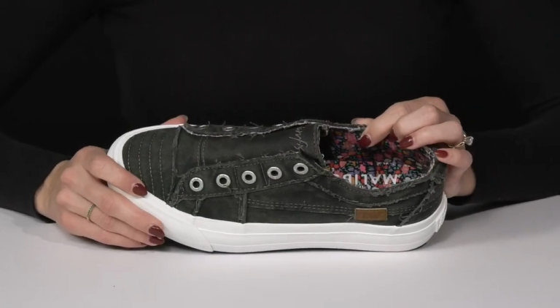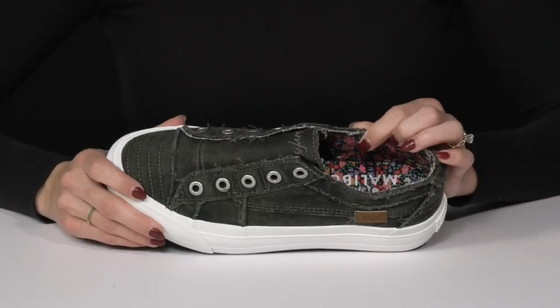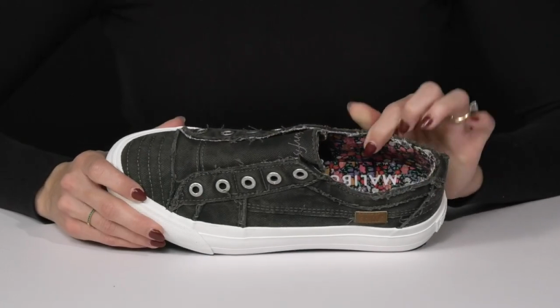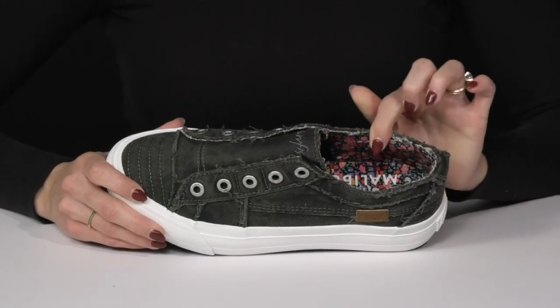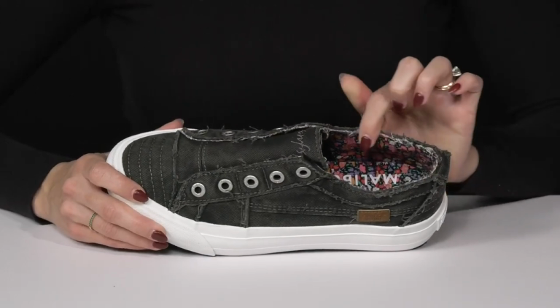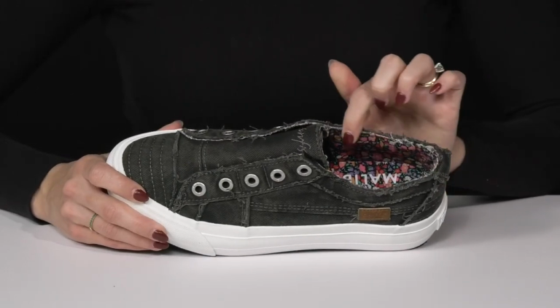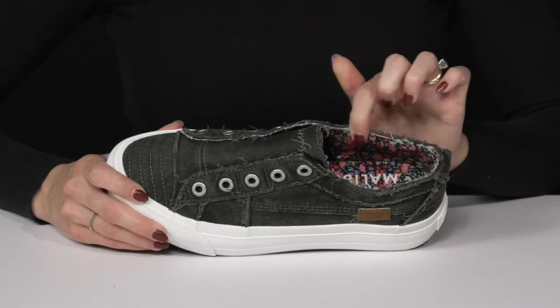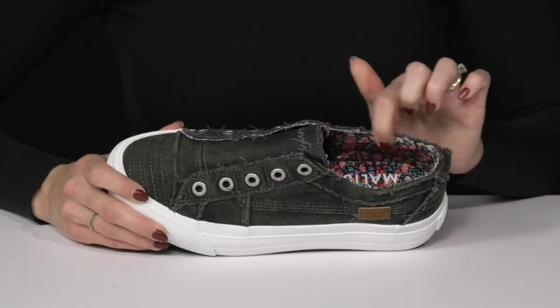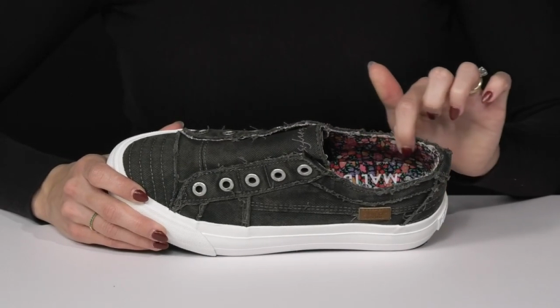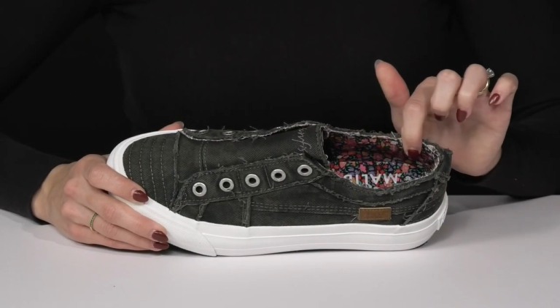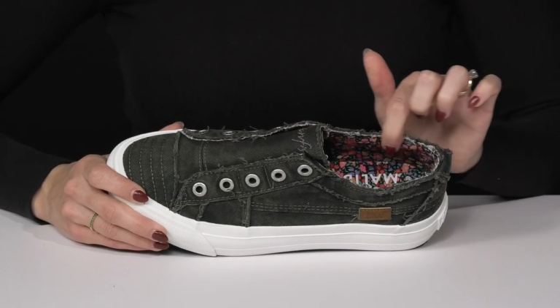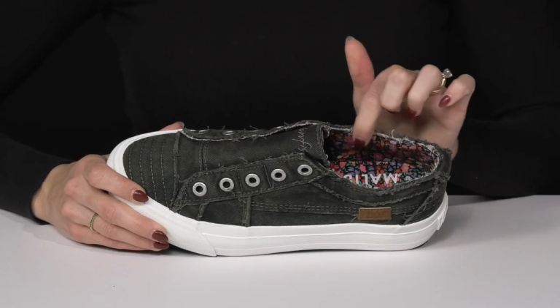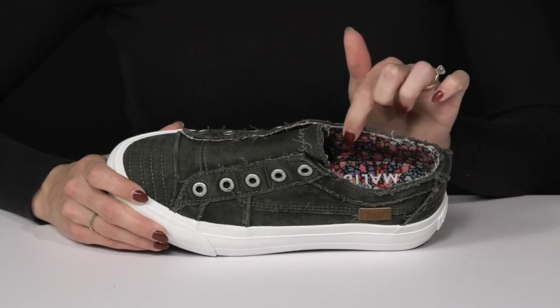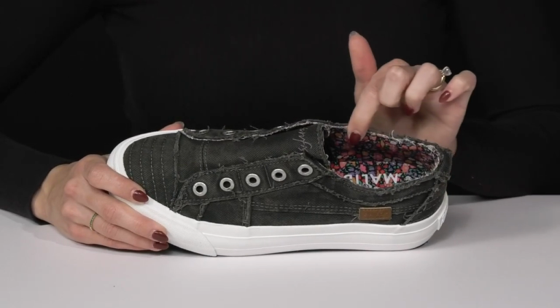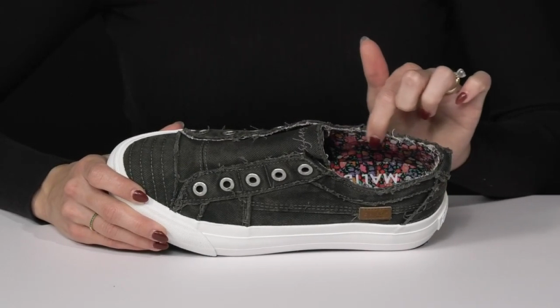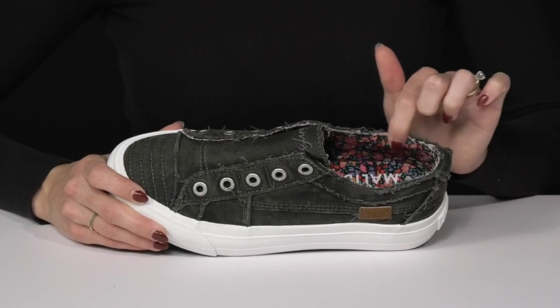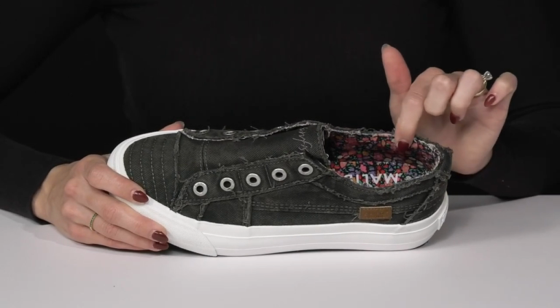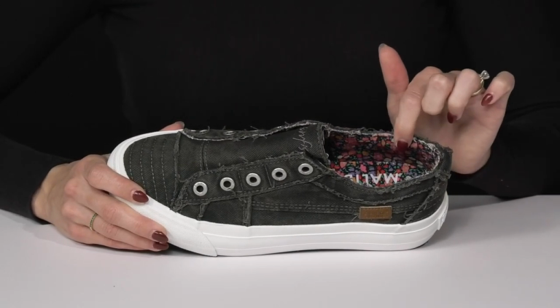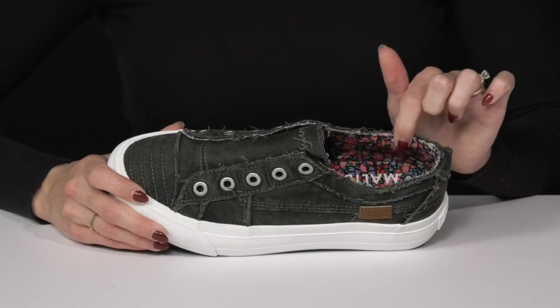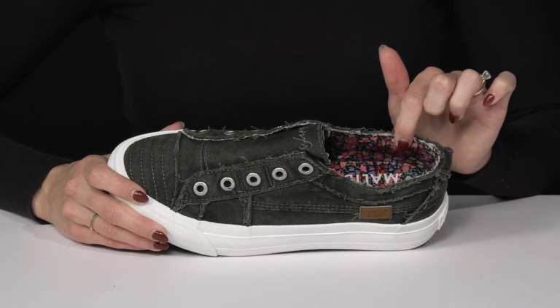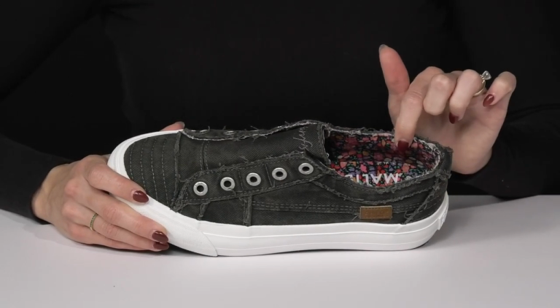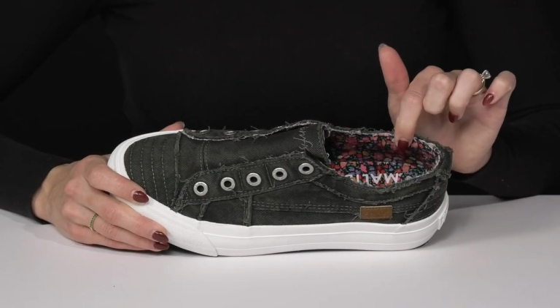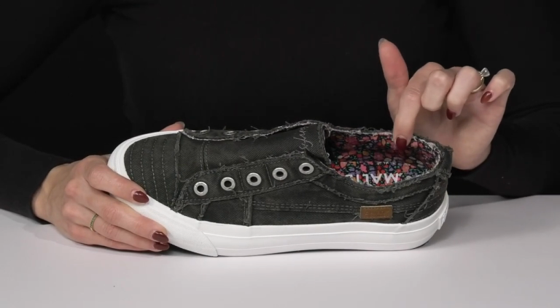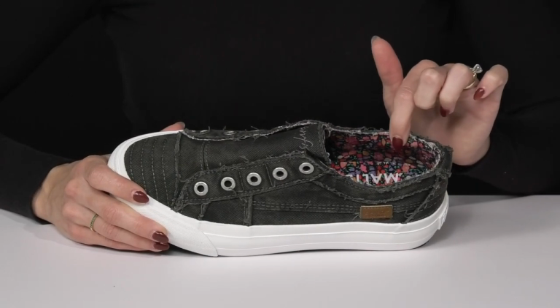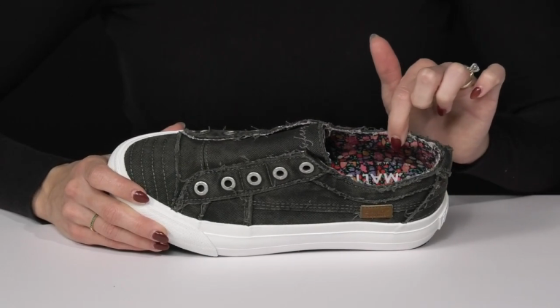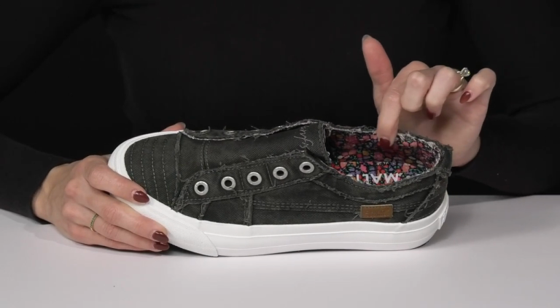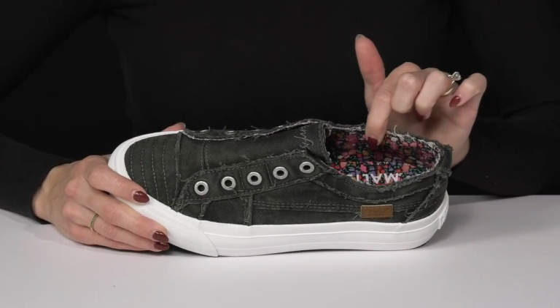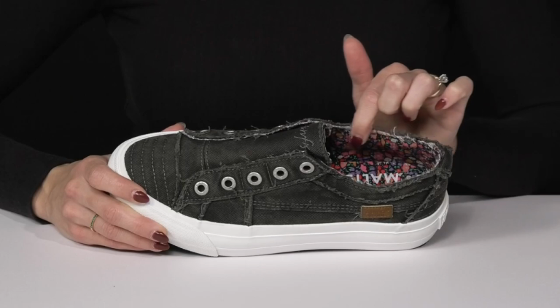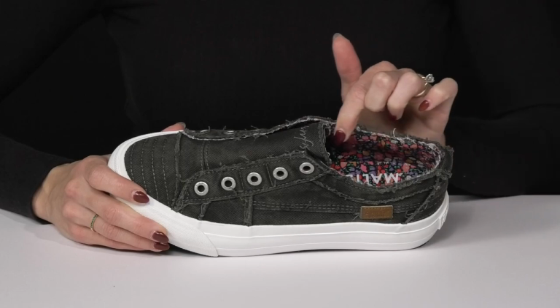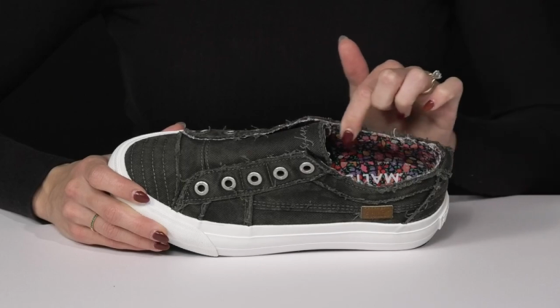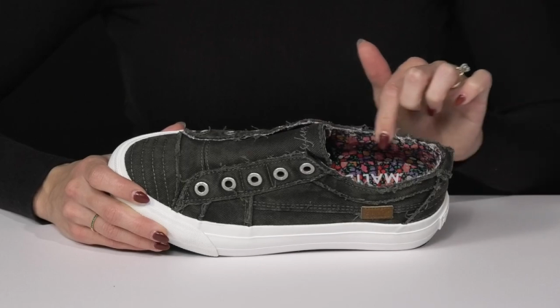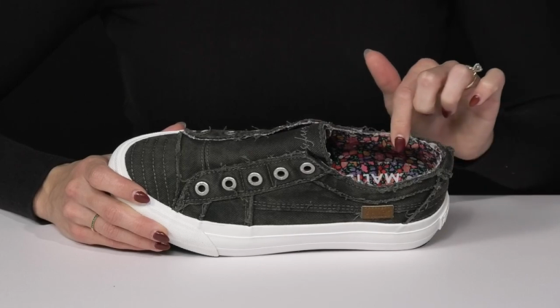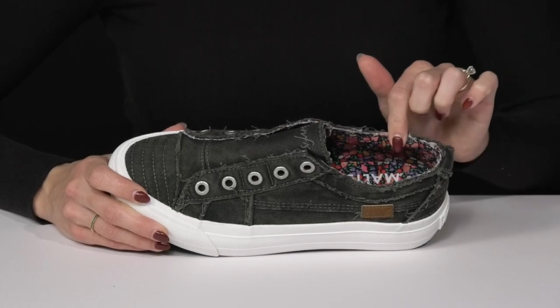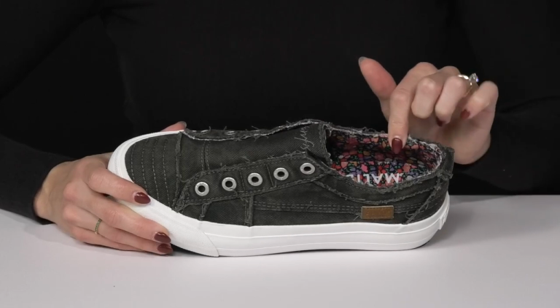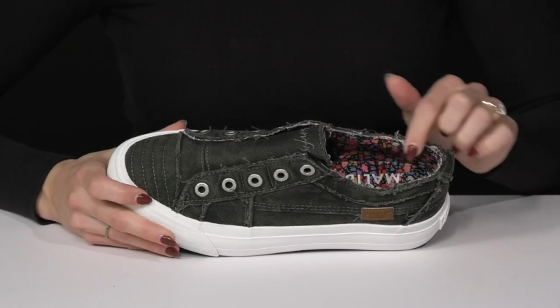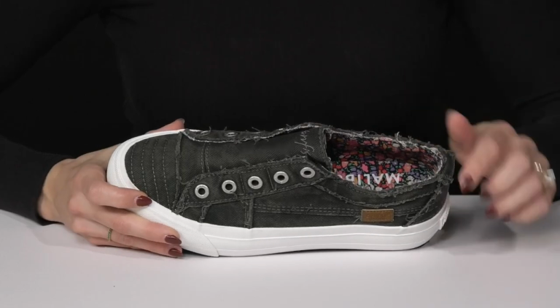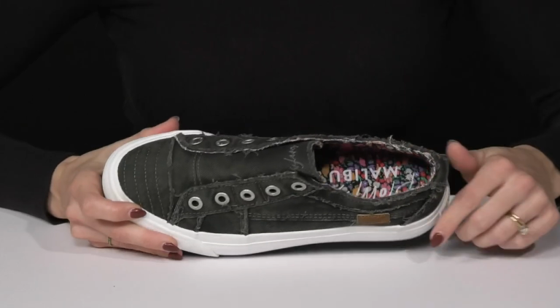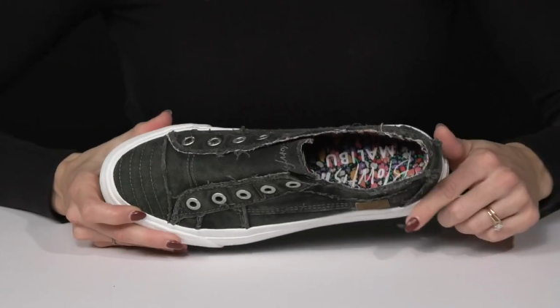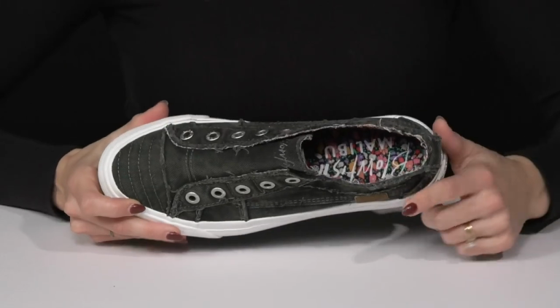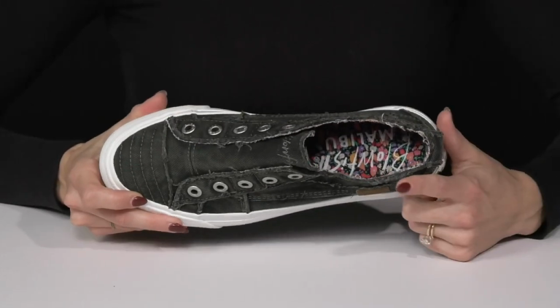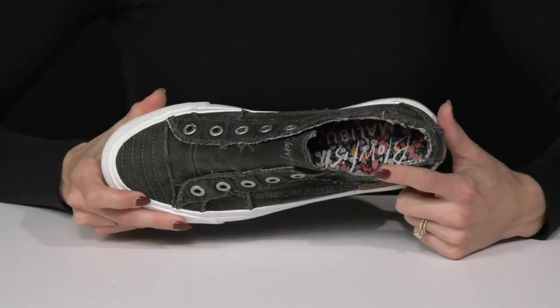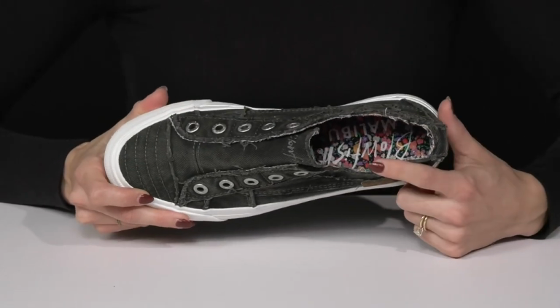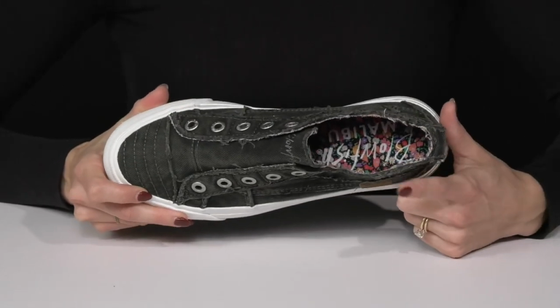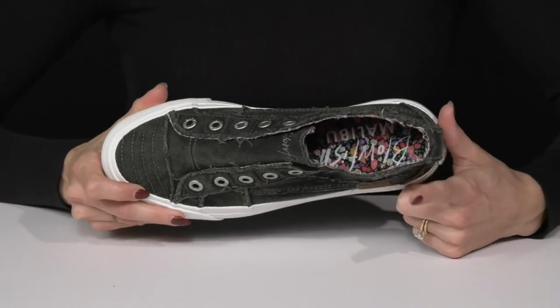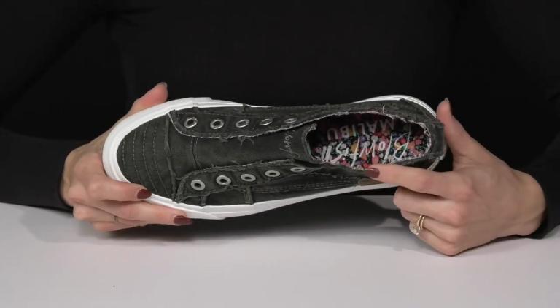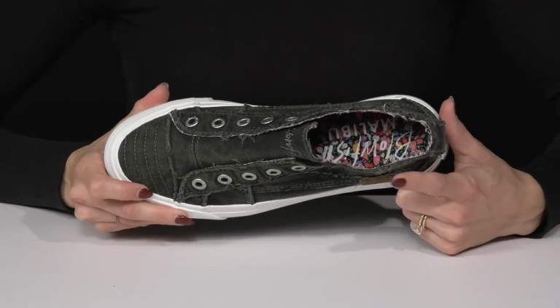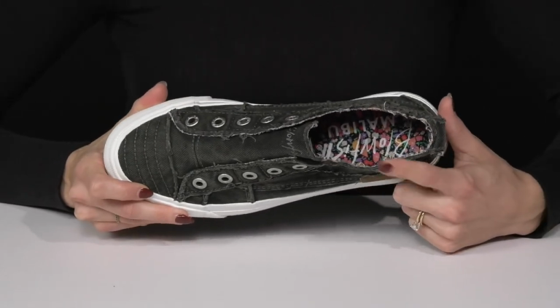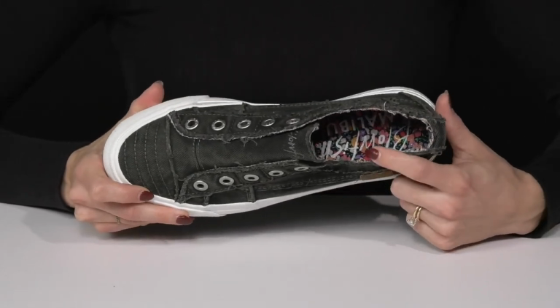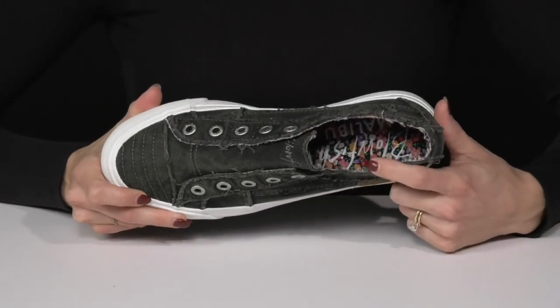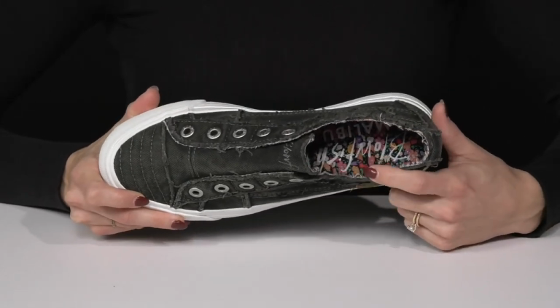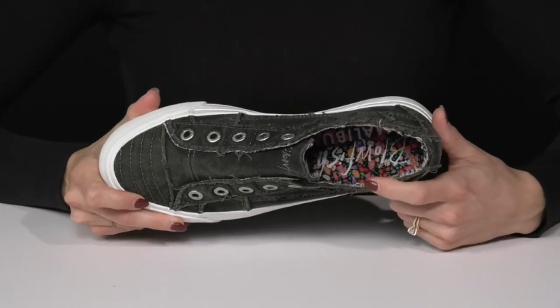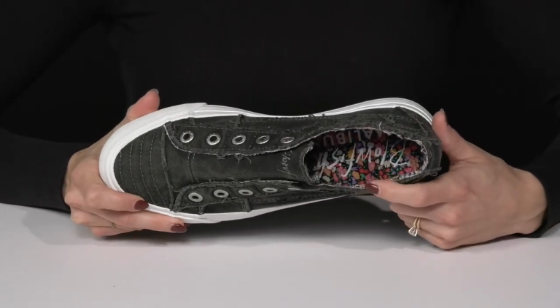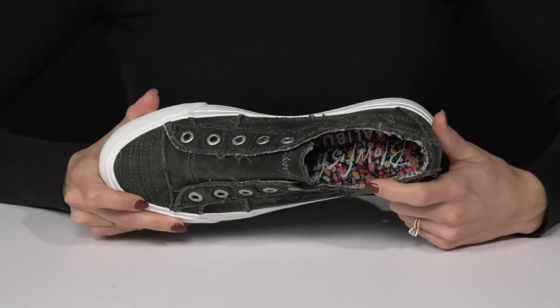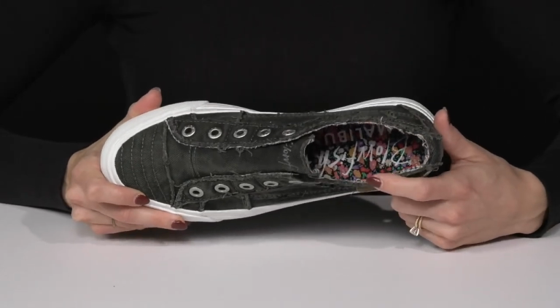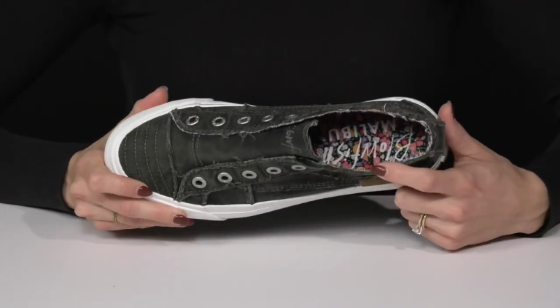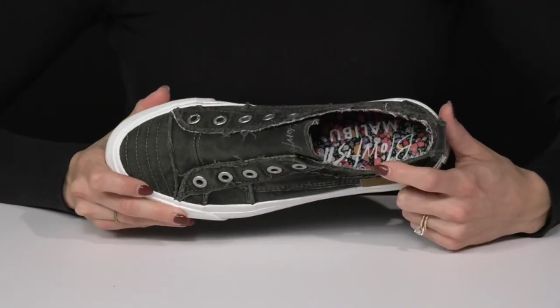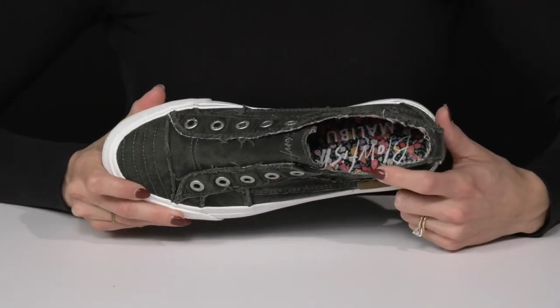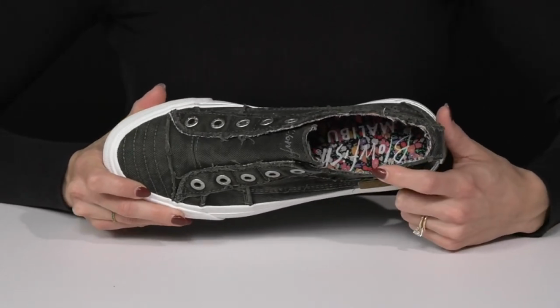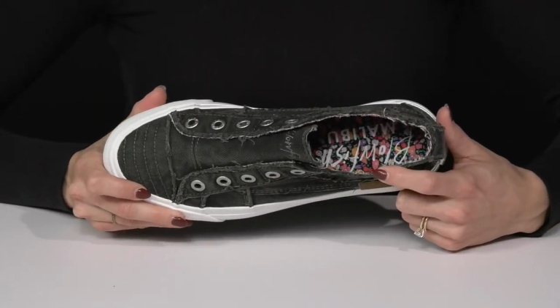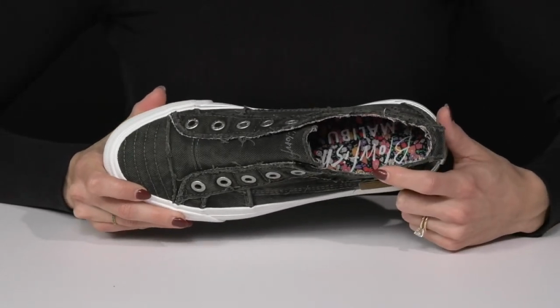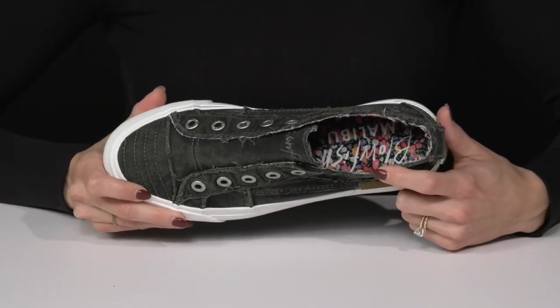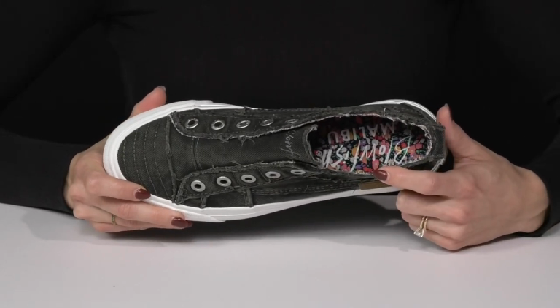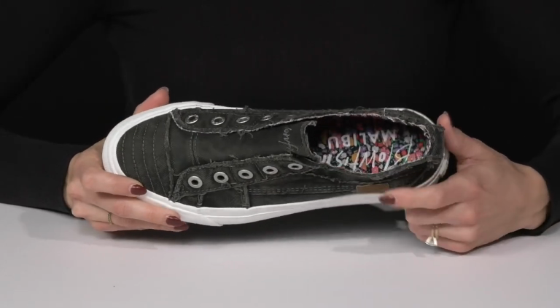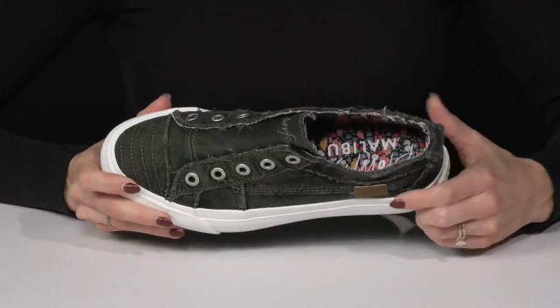Inside they have a super cute floral pattern on the lining that is textile. Then they have a super cushioned footbed to keep you super comfy.